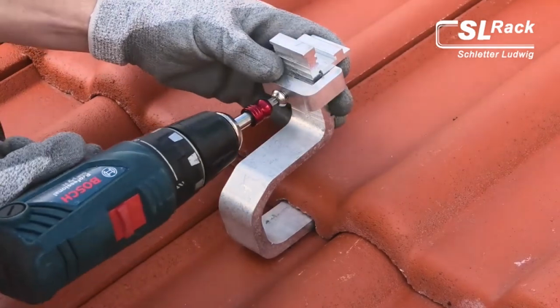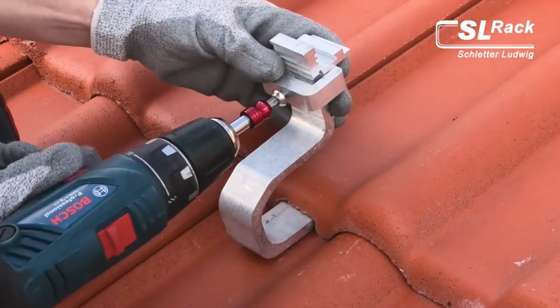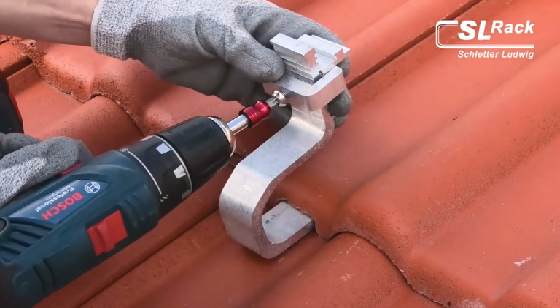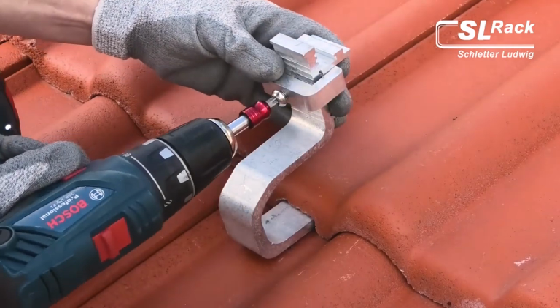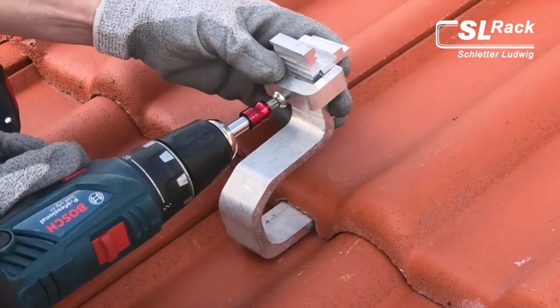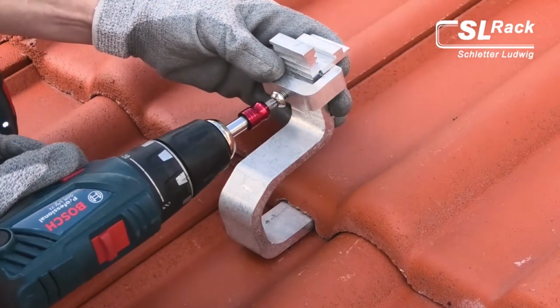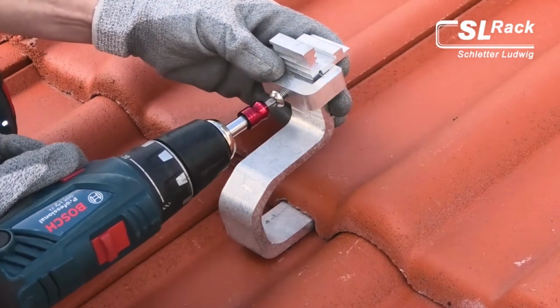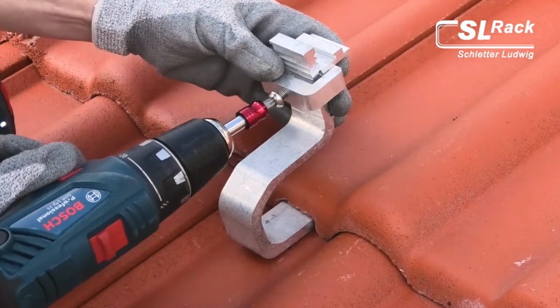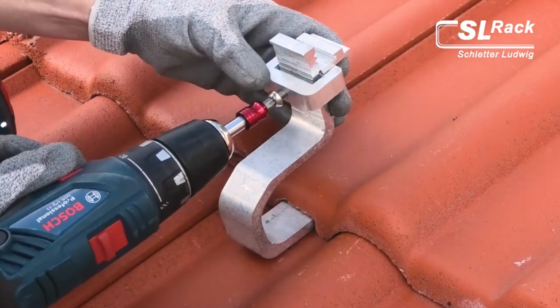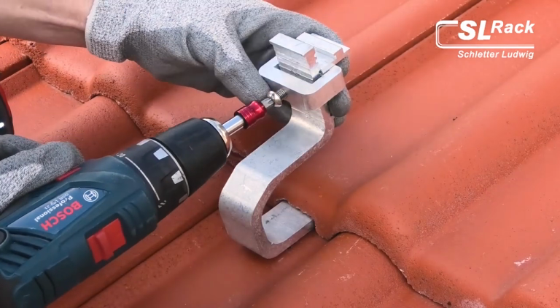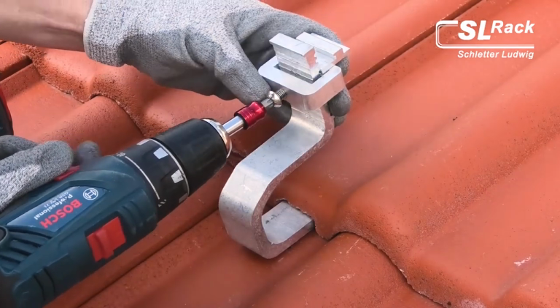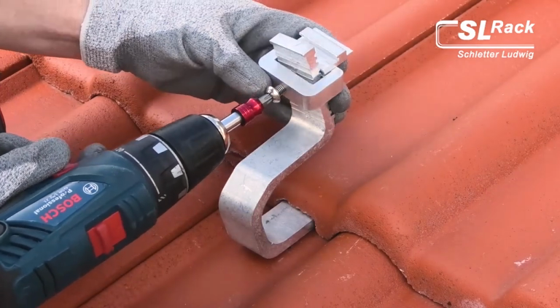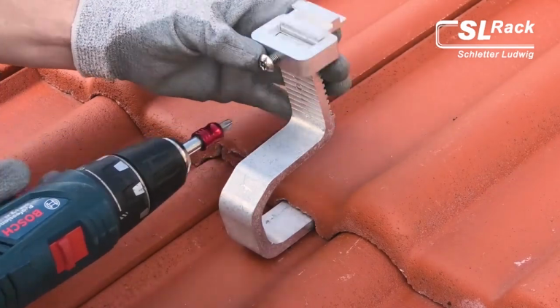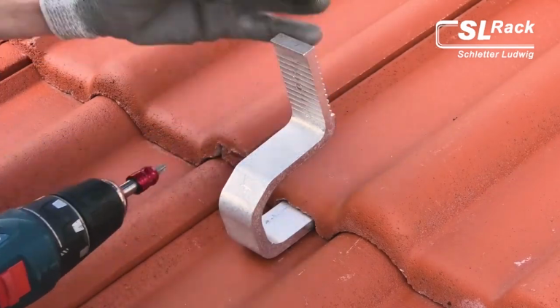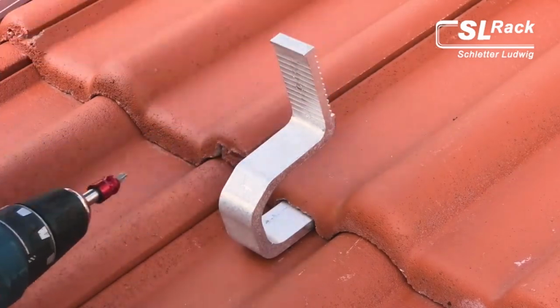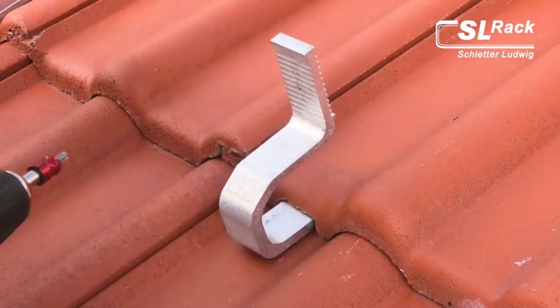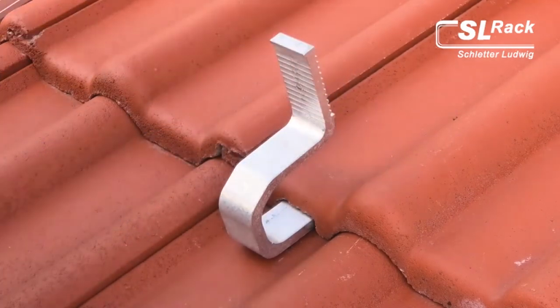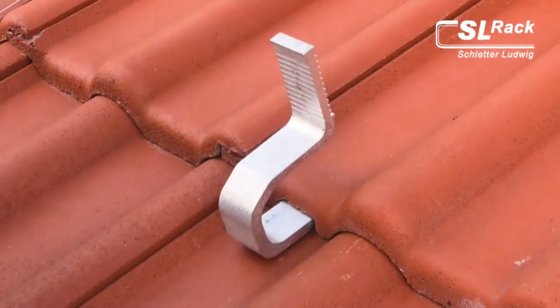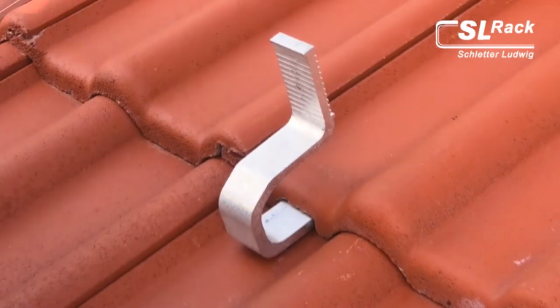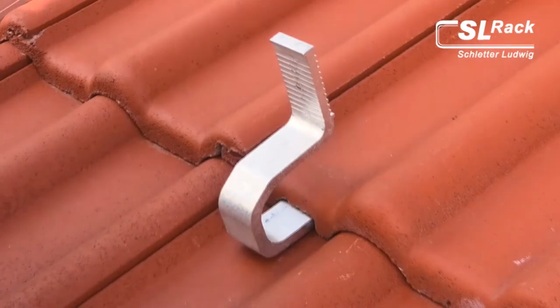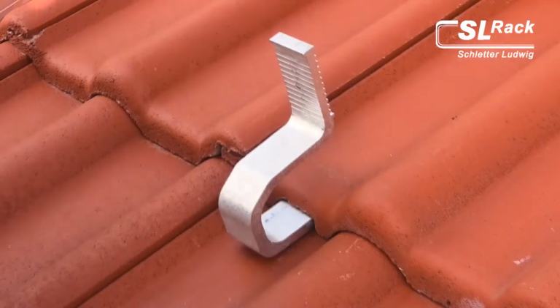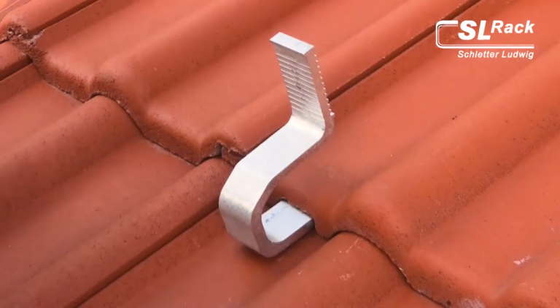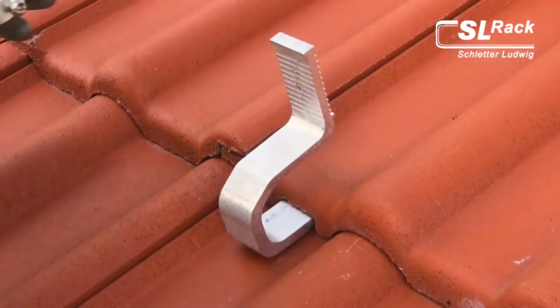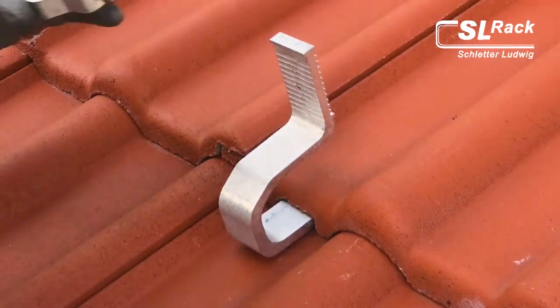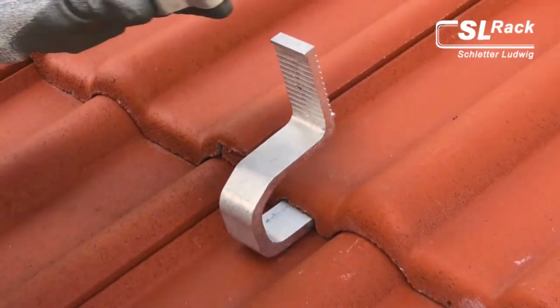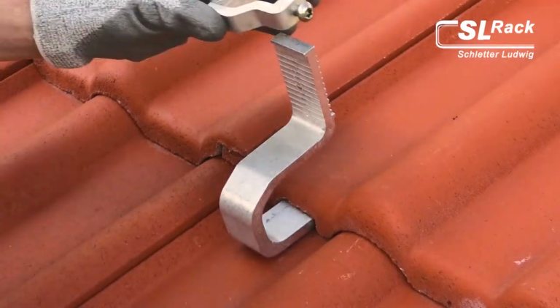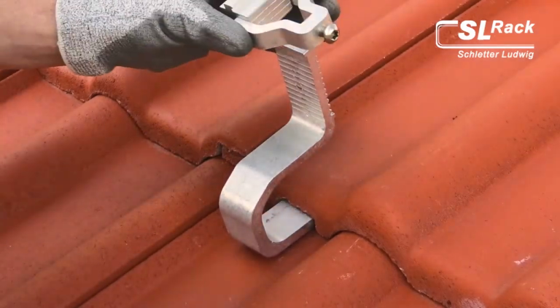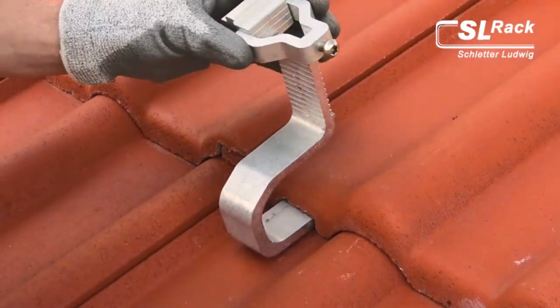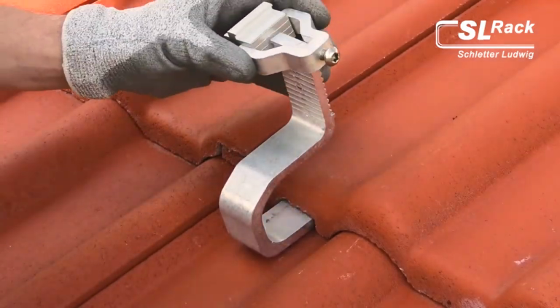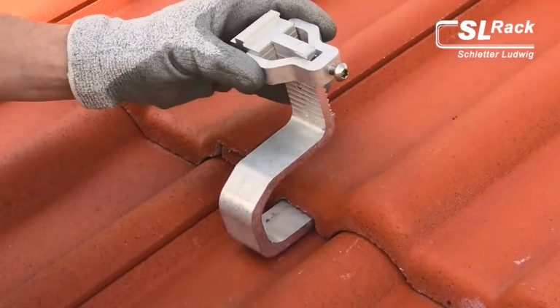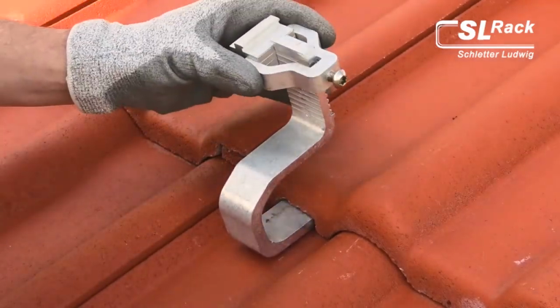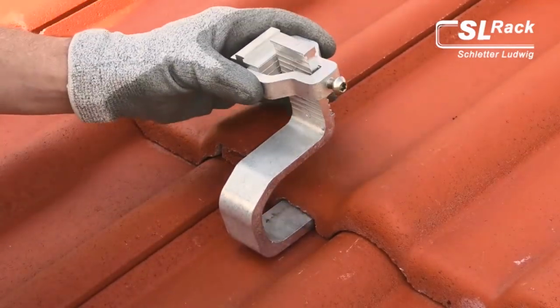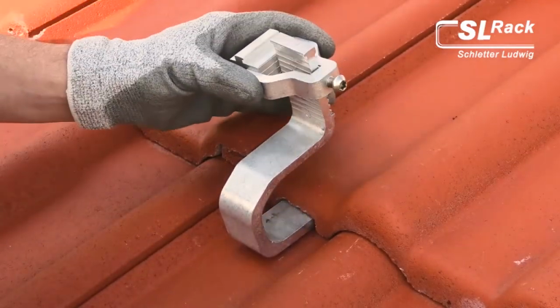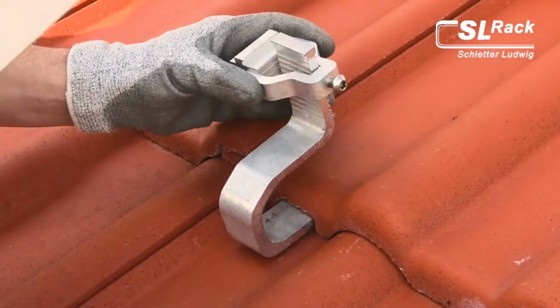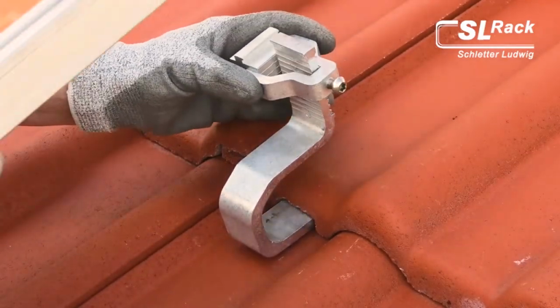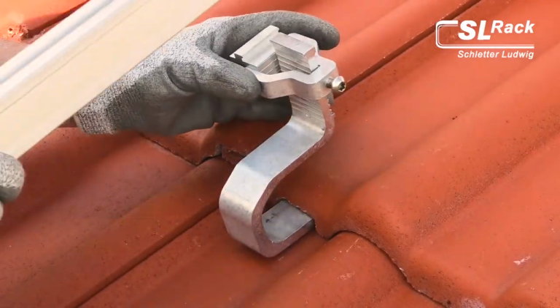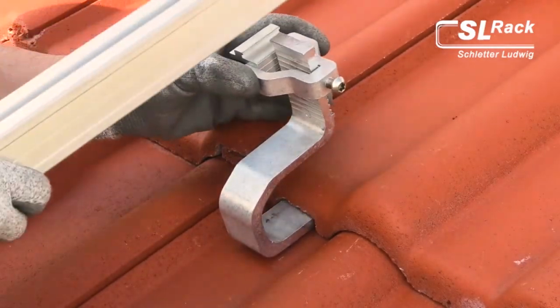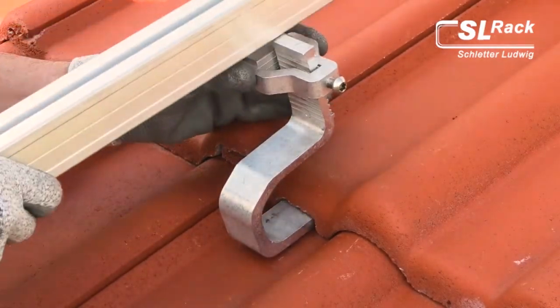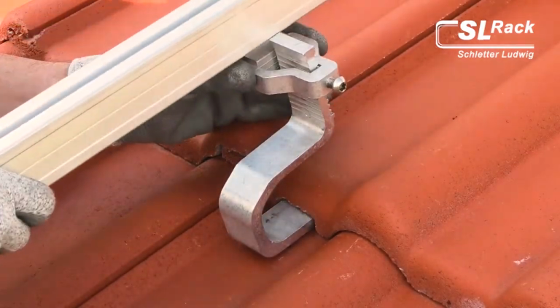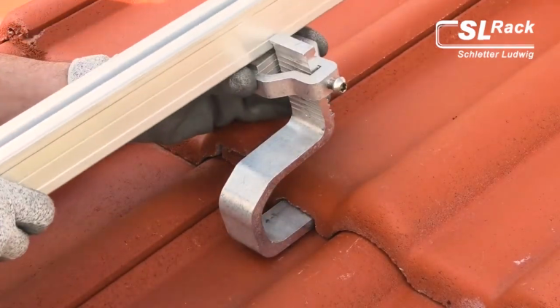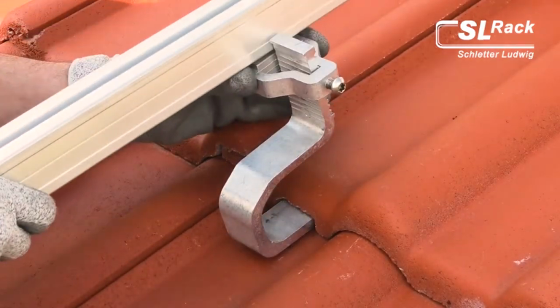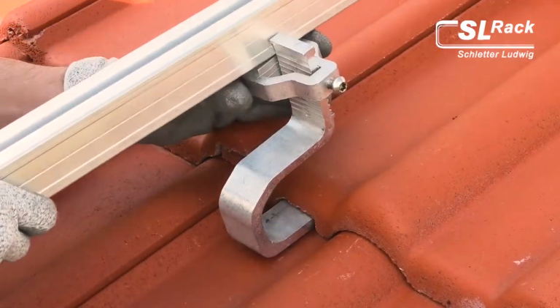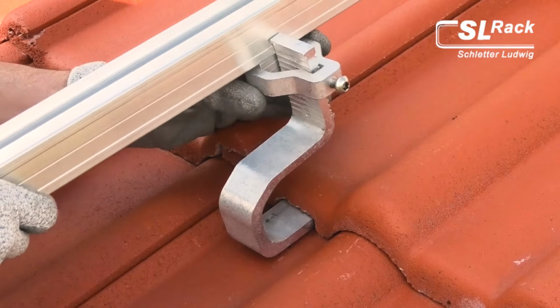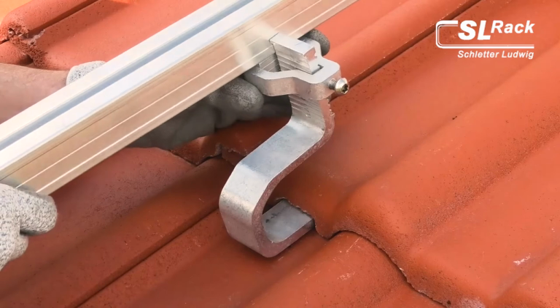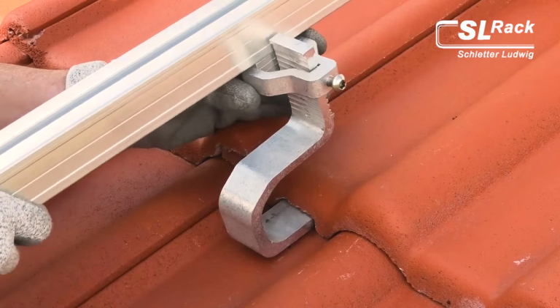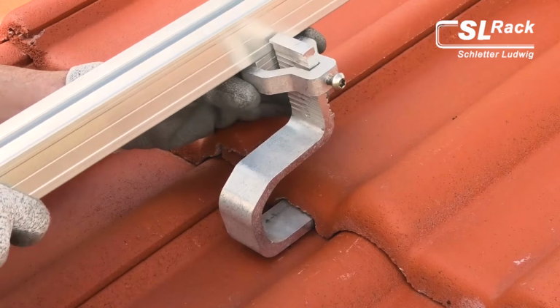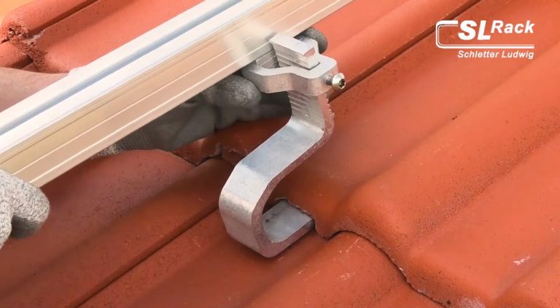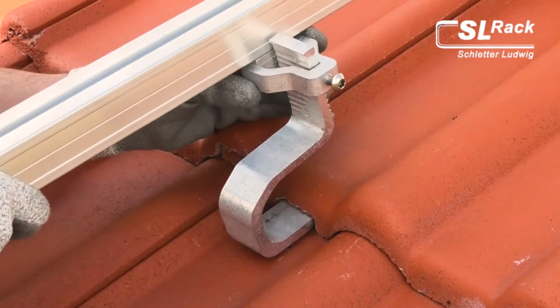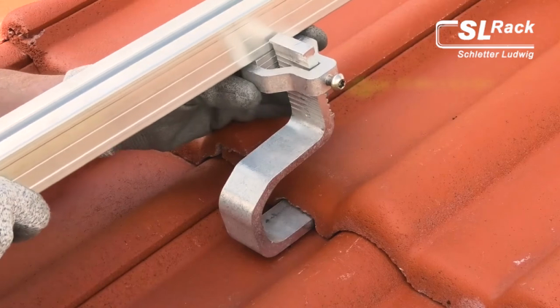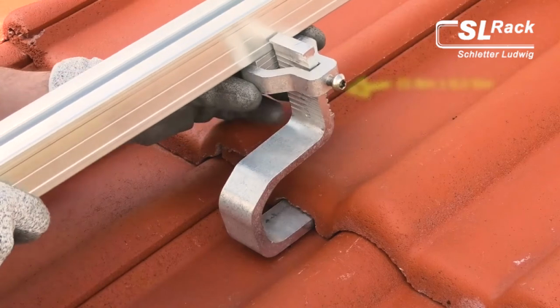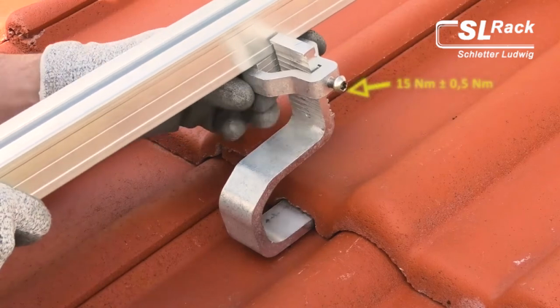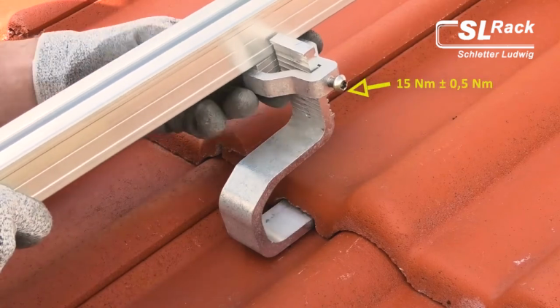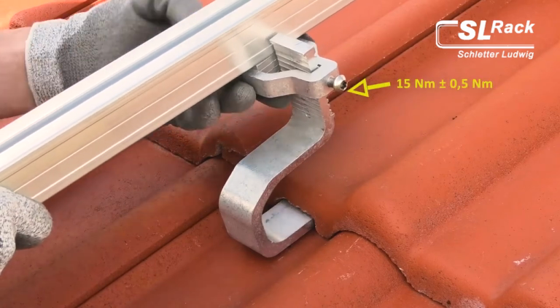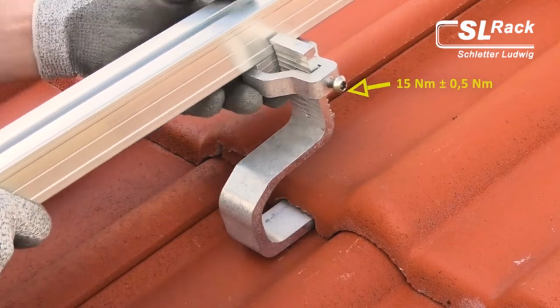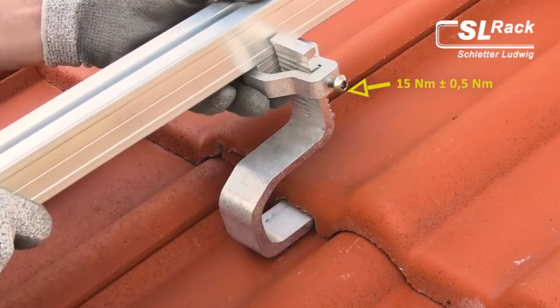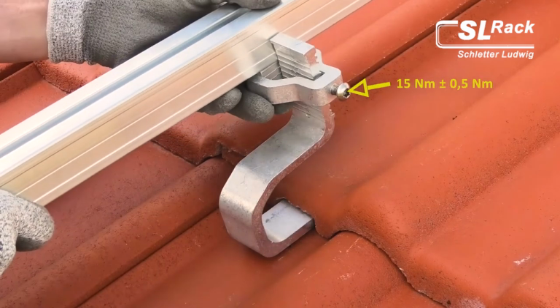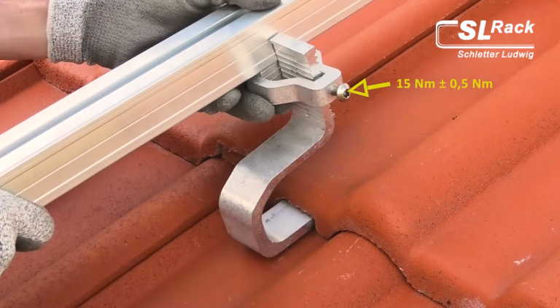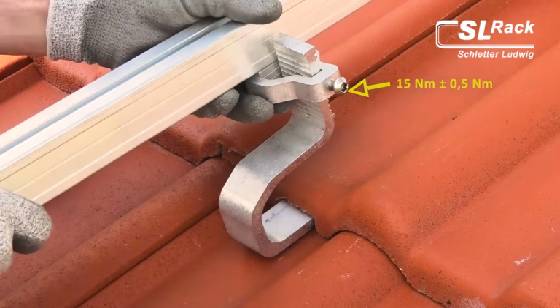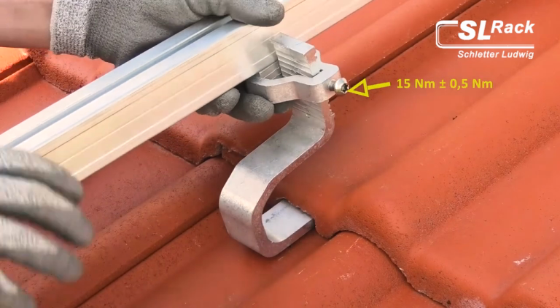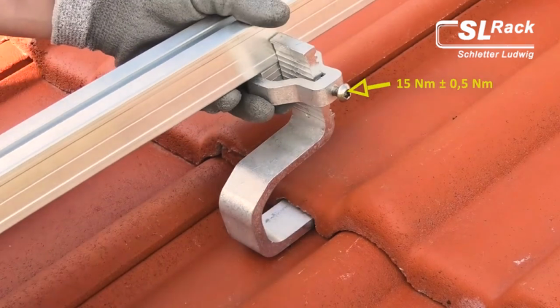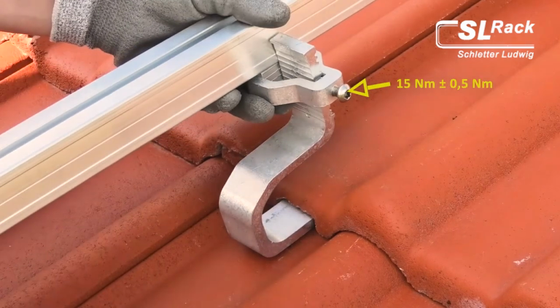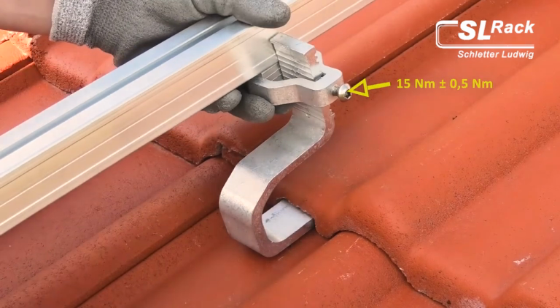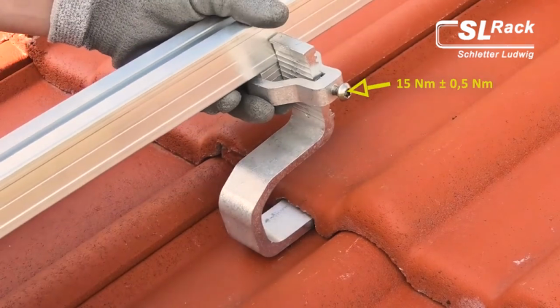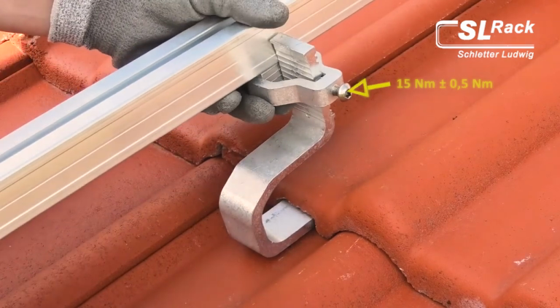Due to the large hole spacing, the use of M6 screws is possible. And all of this with only one tool: Torx 40.